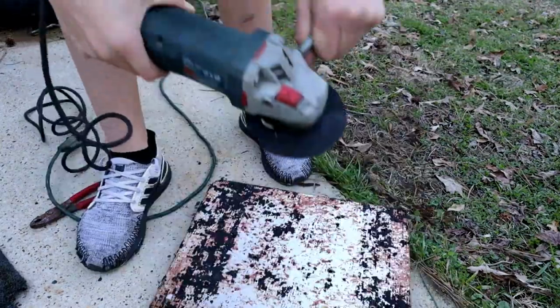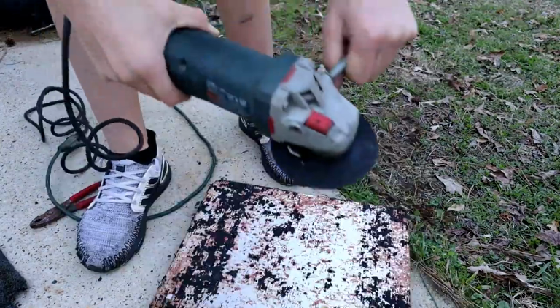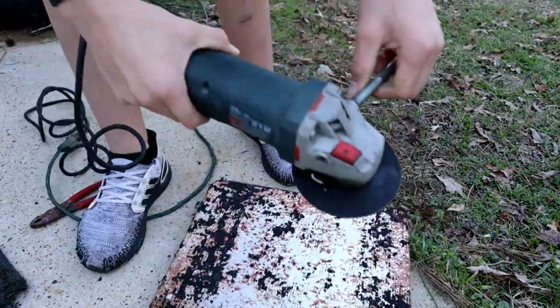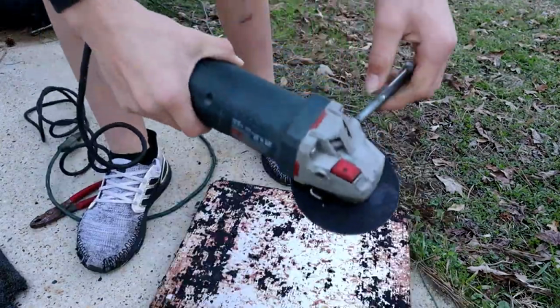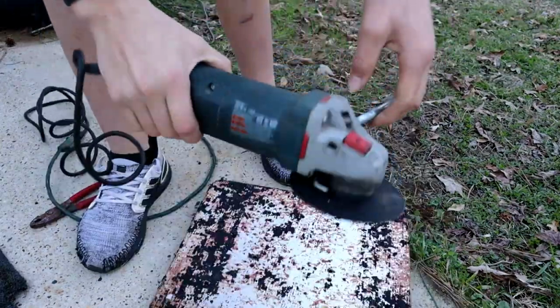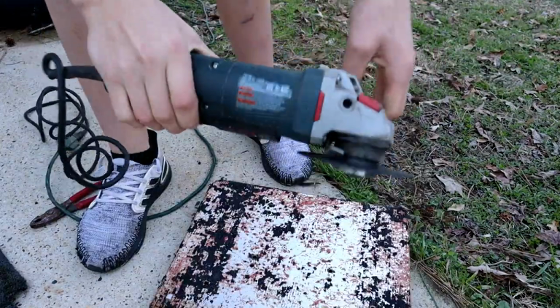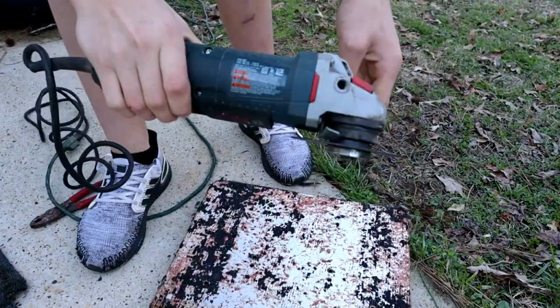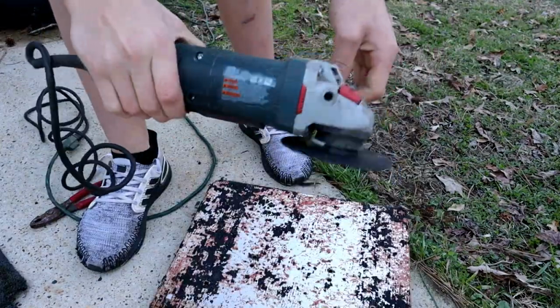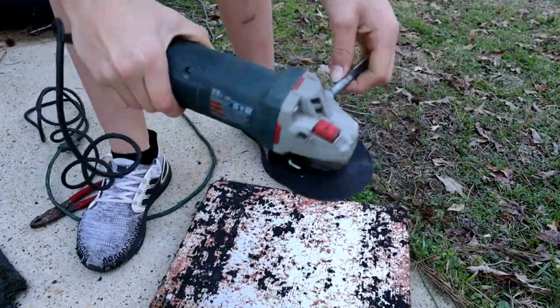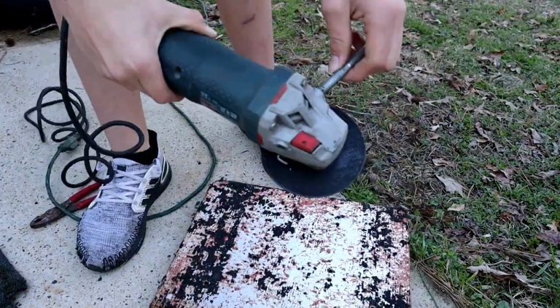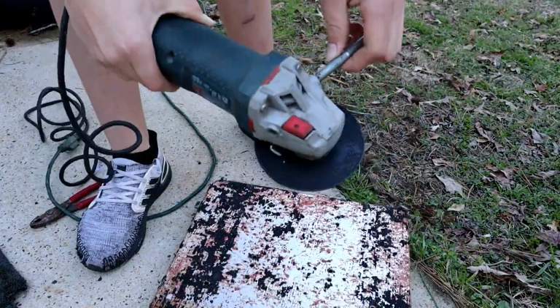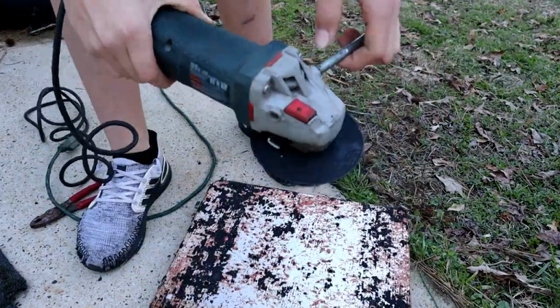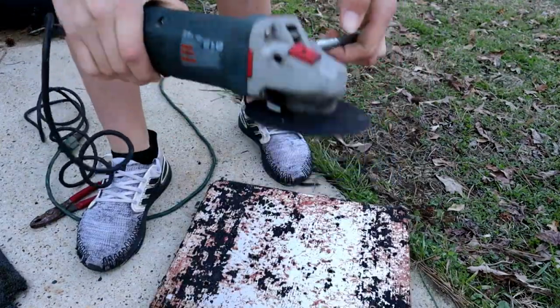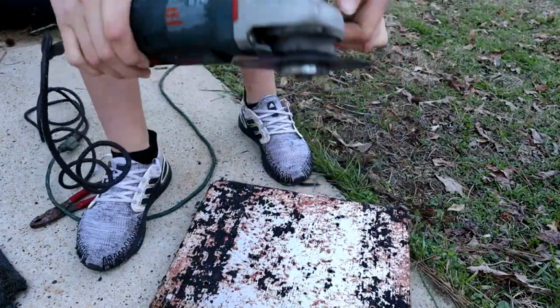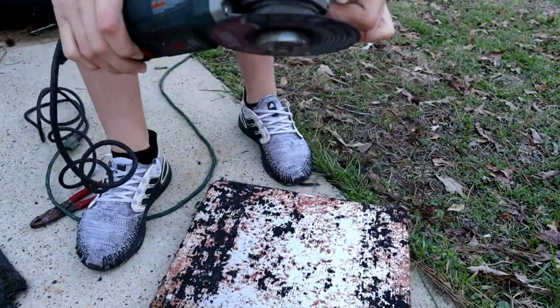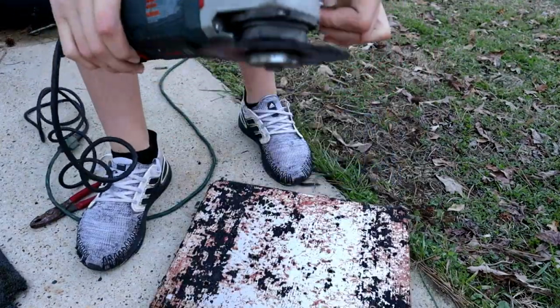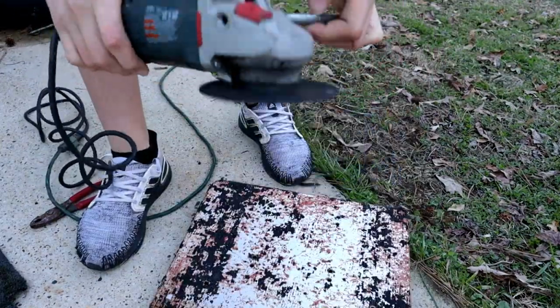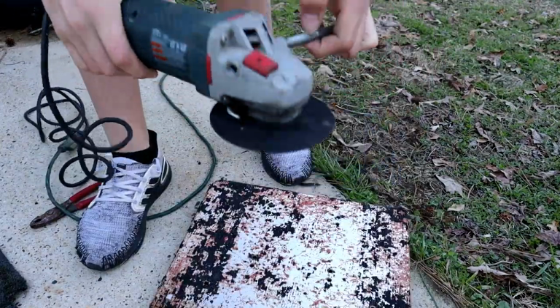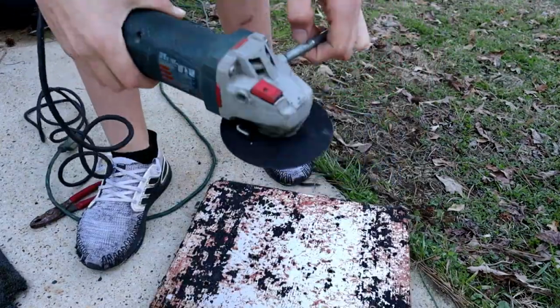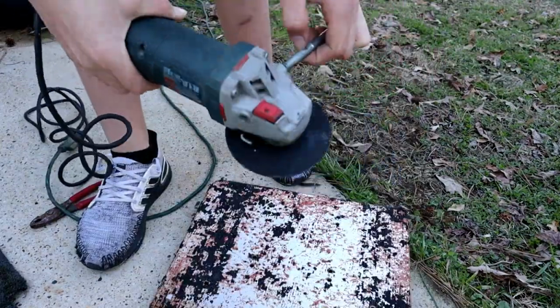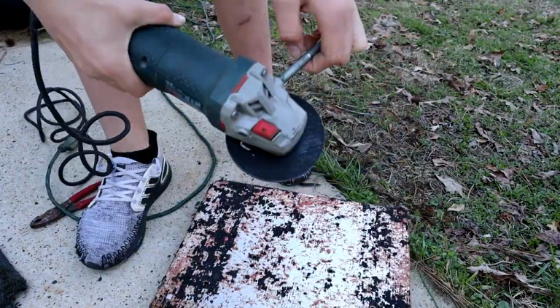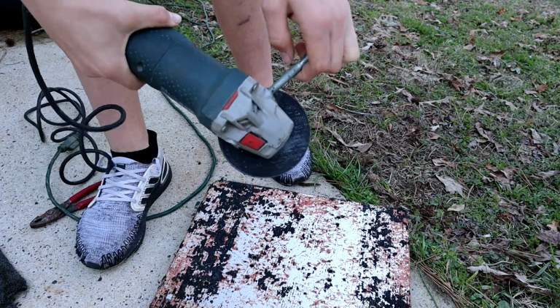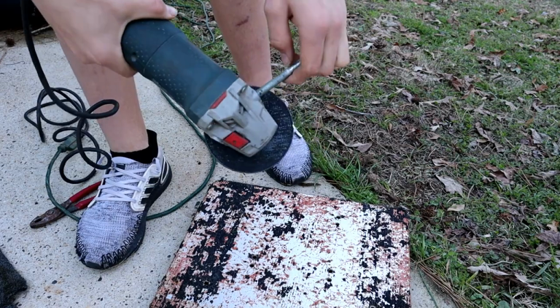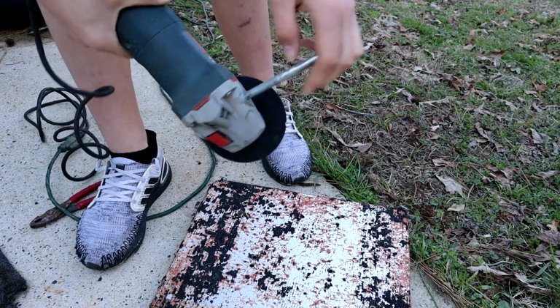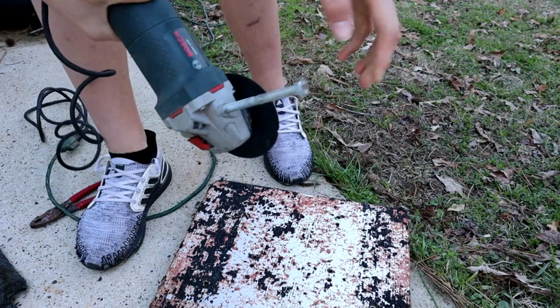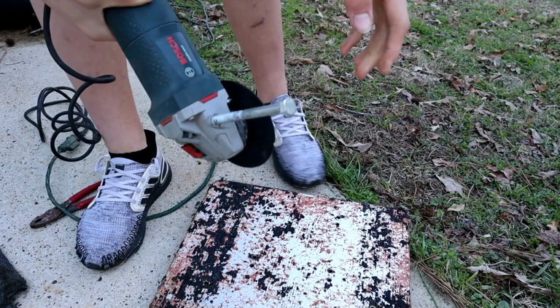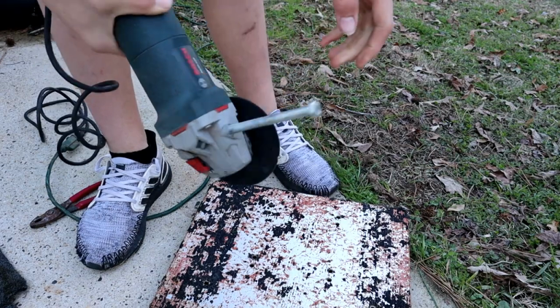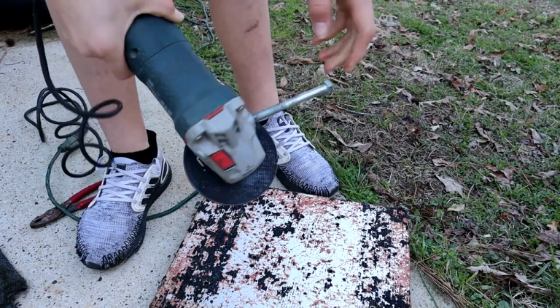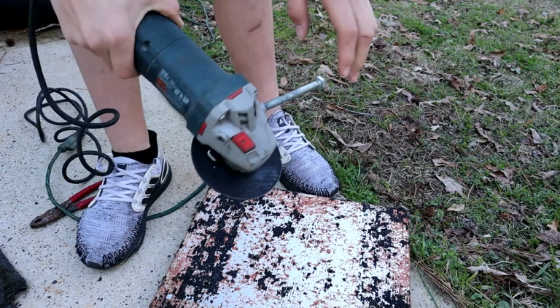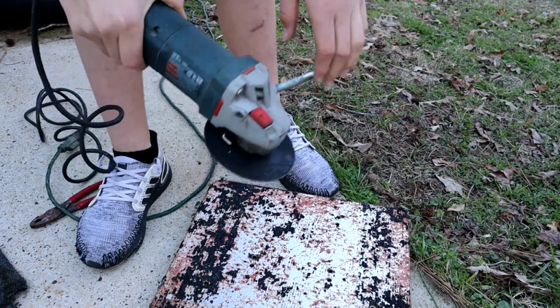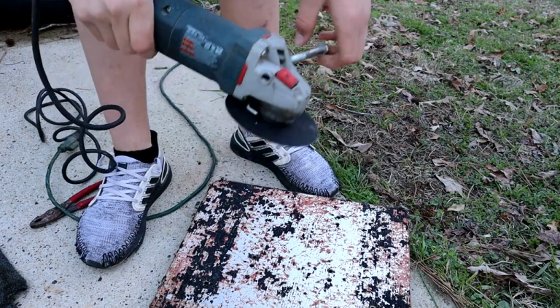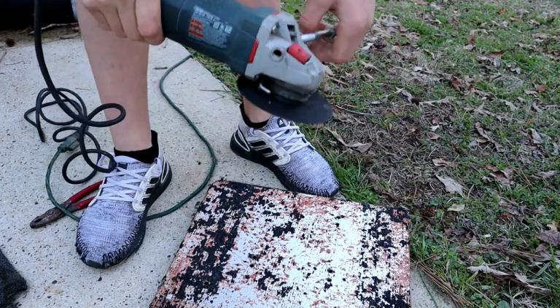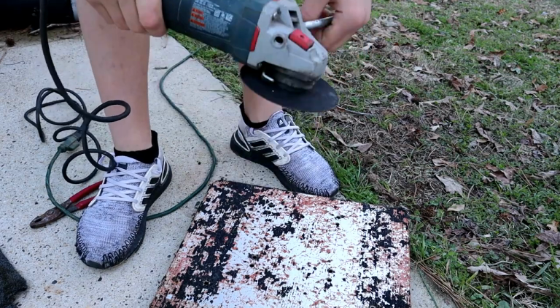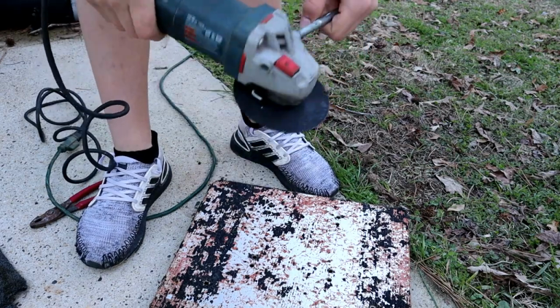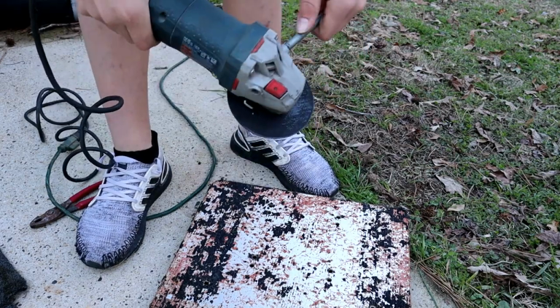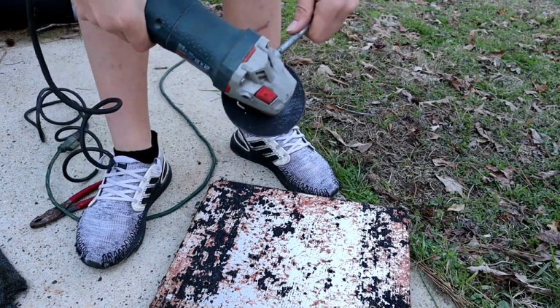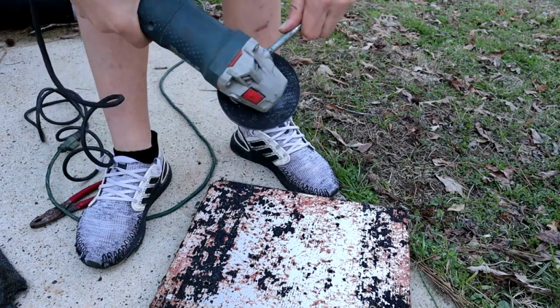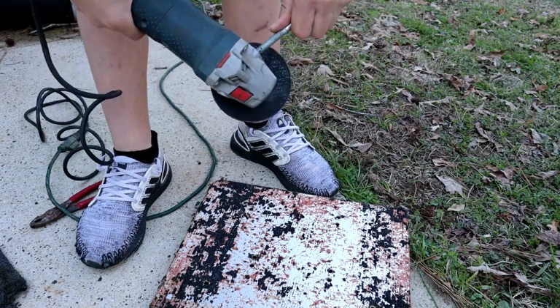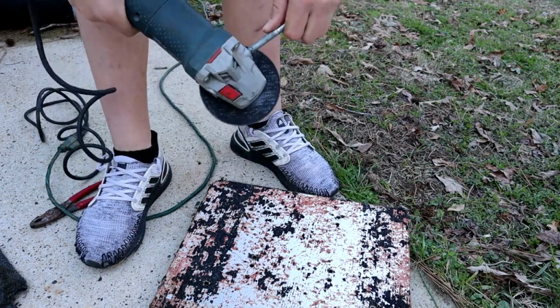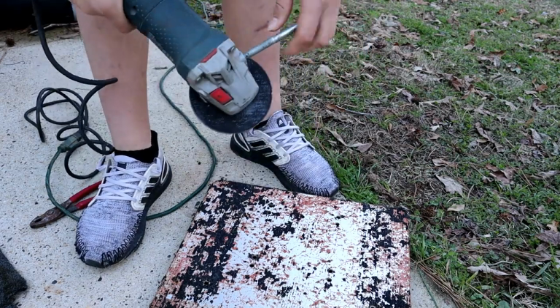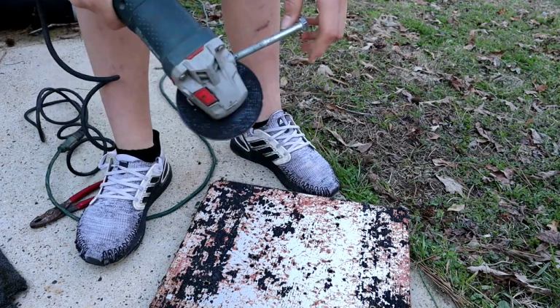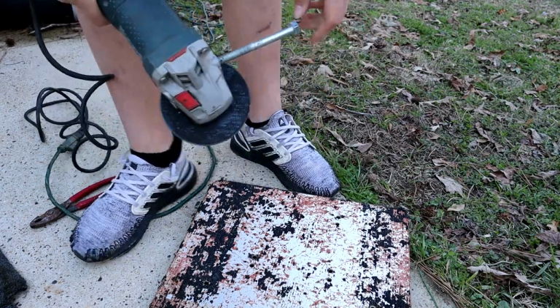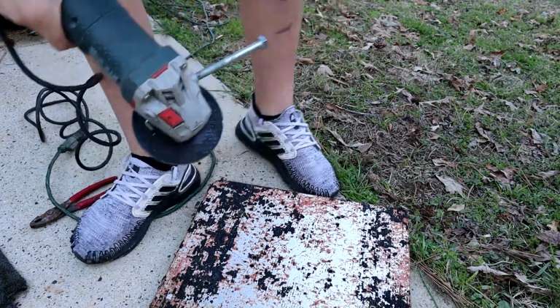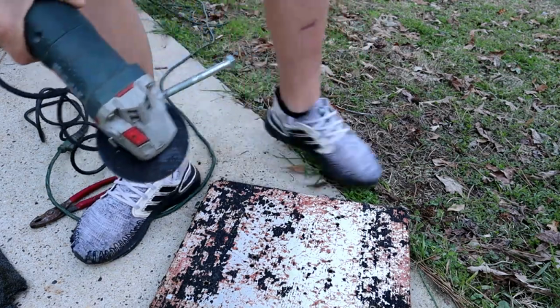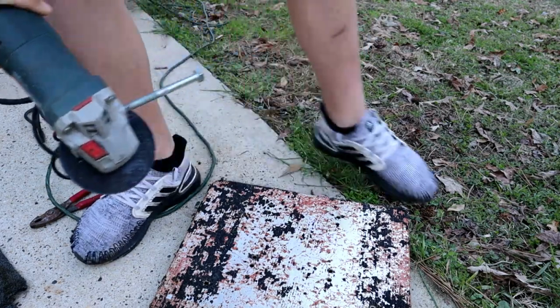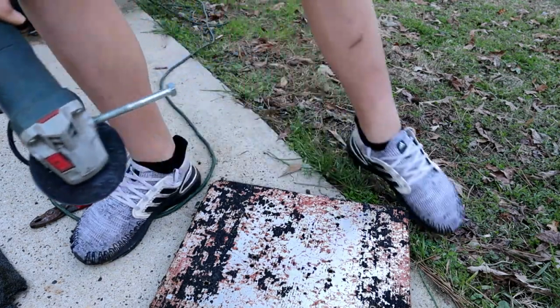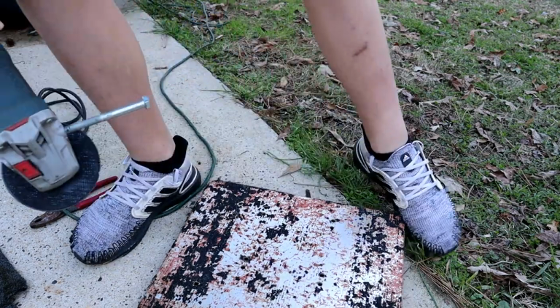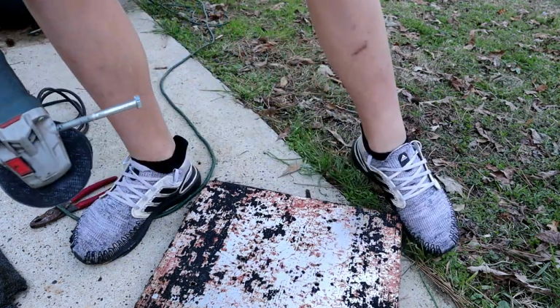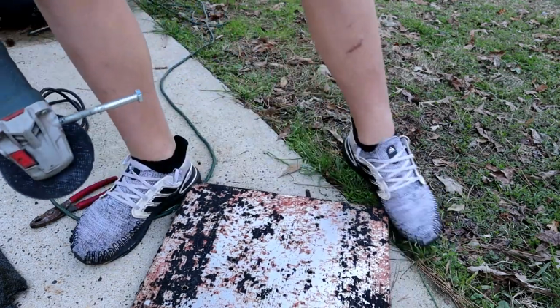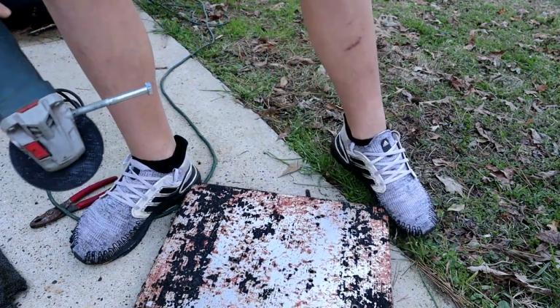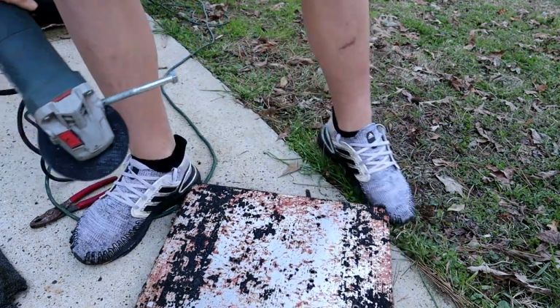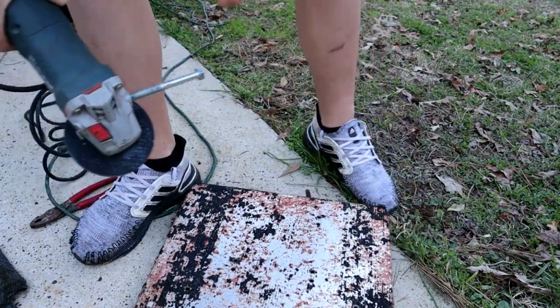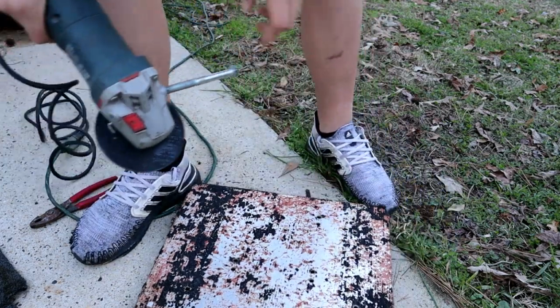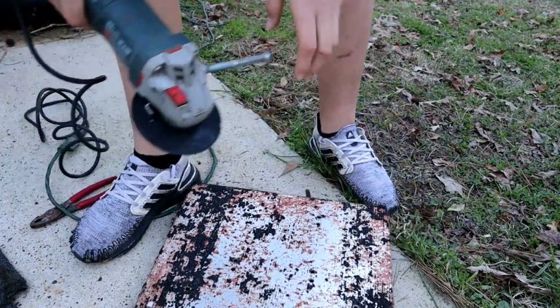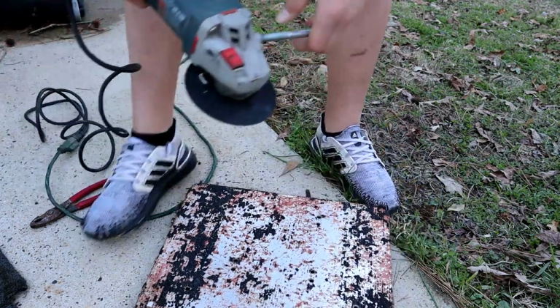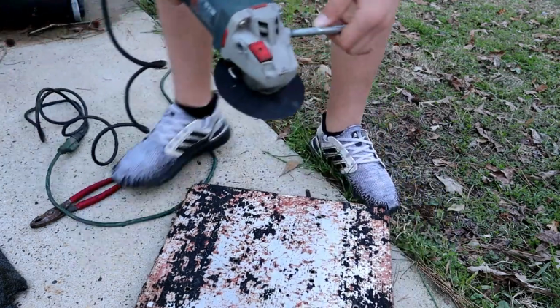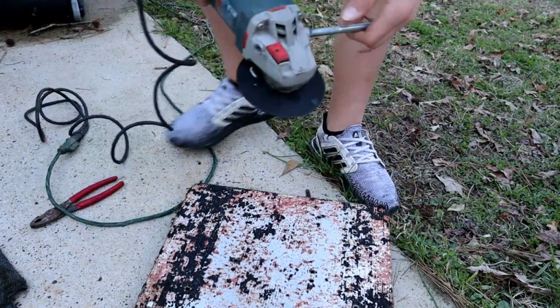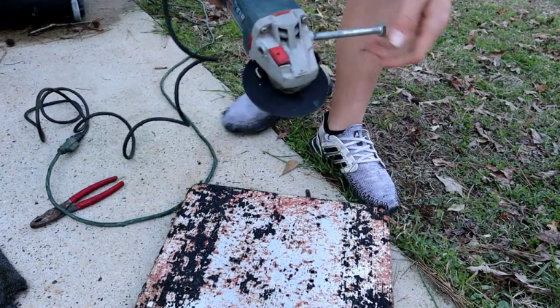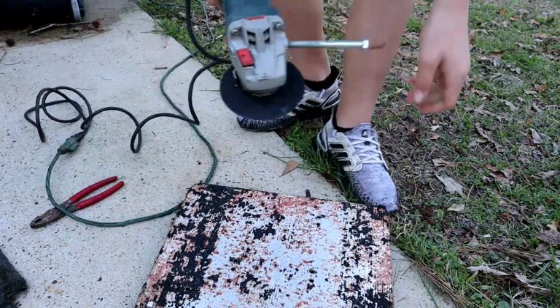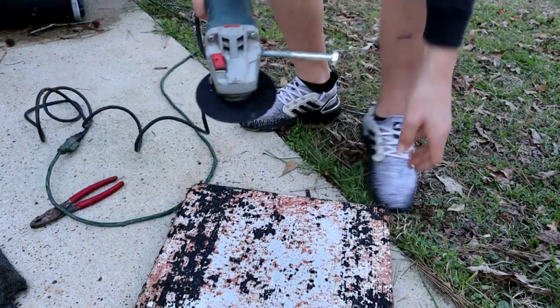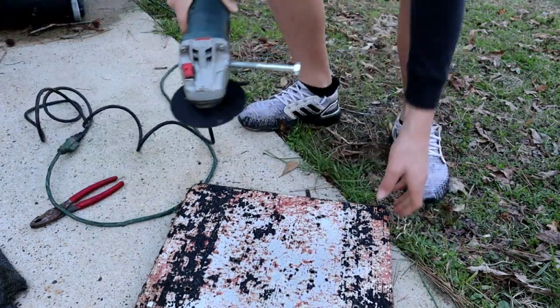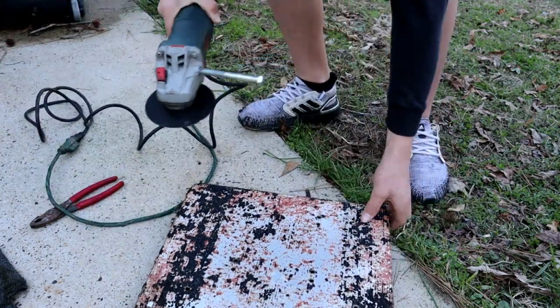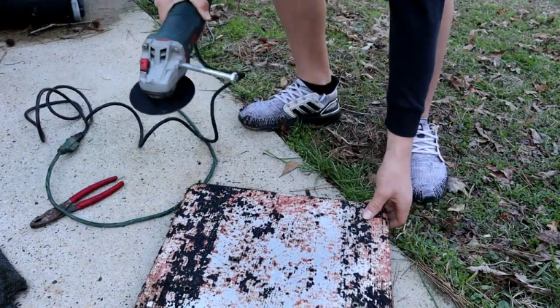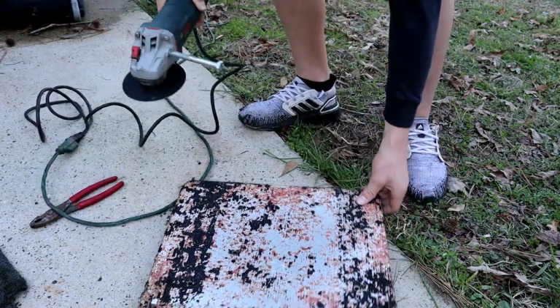We got our angle grinder with our blade on there and we got our safety glasses on, so let's get to grinding all this old glue and carpet stuff off.